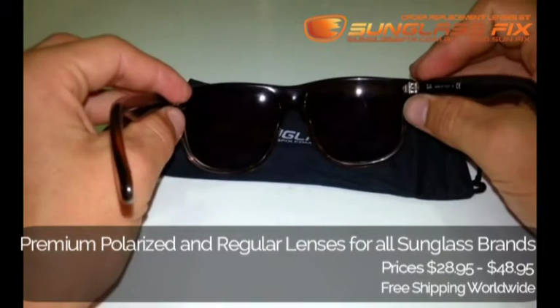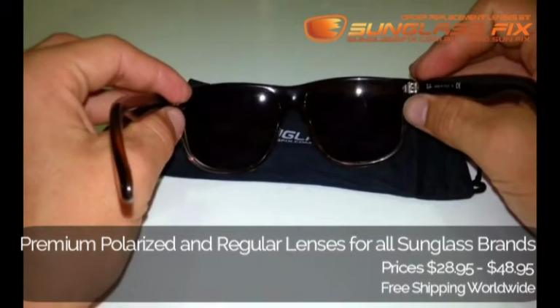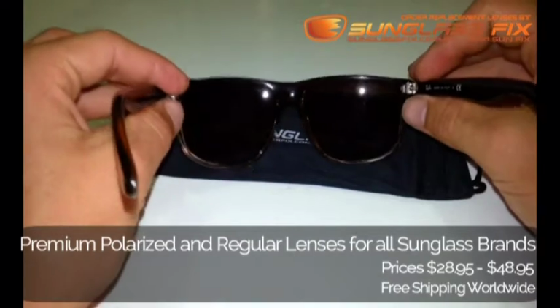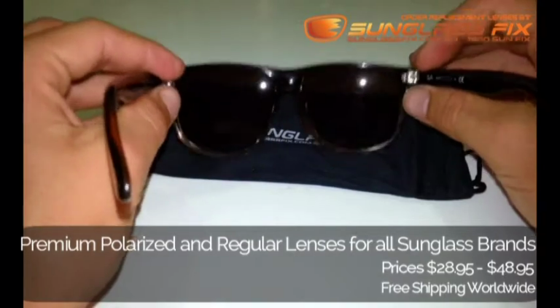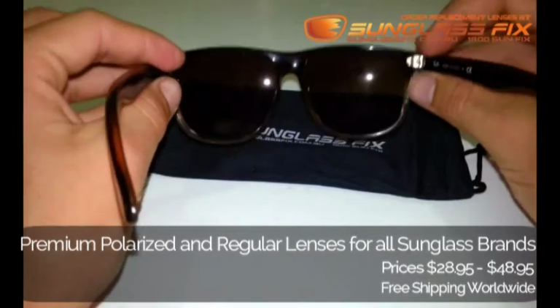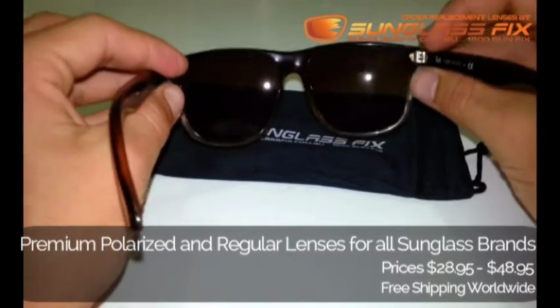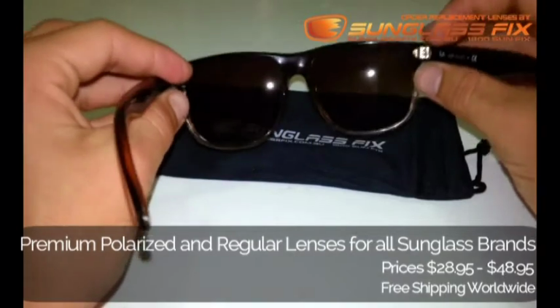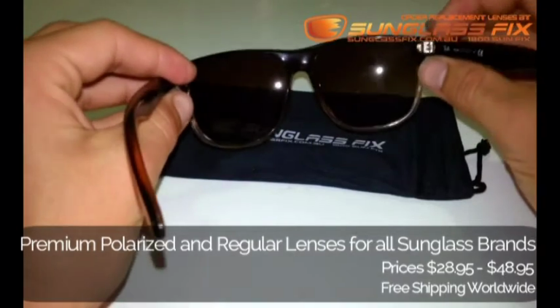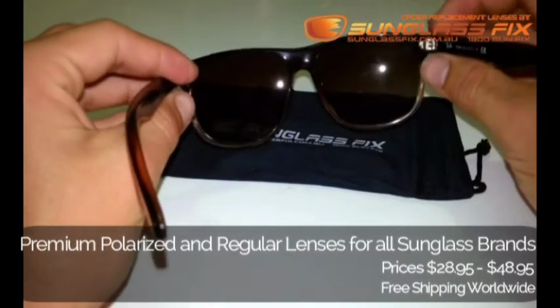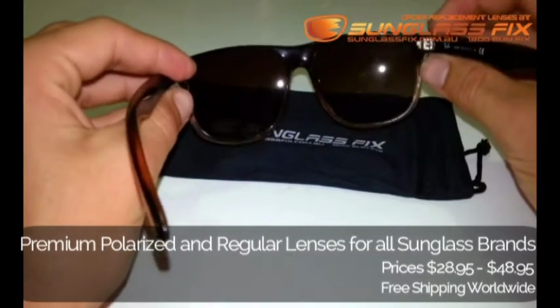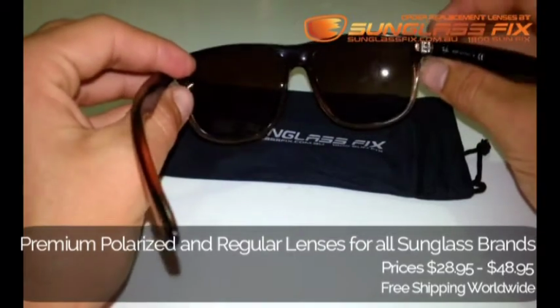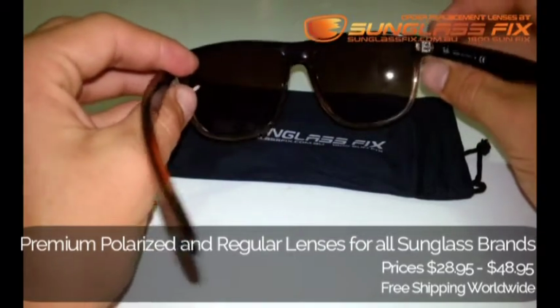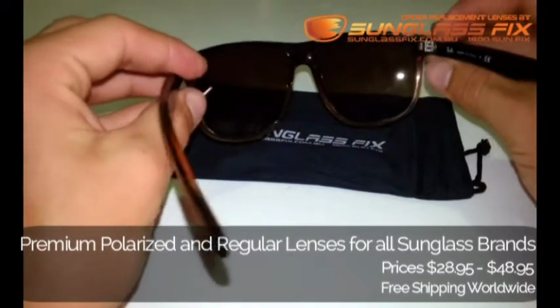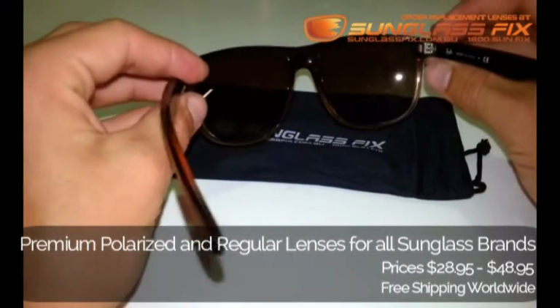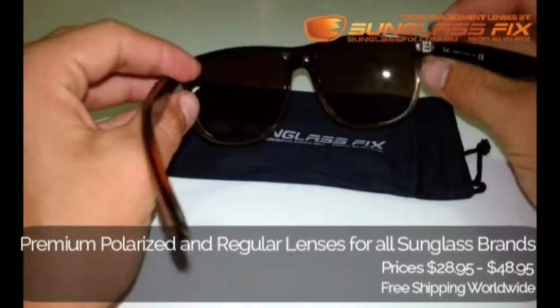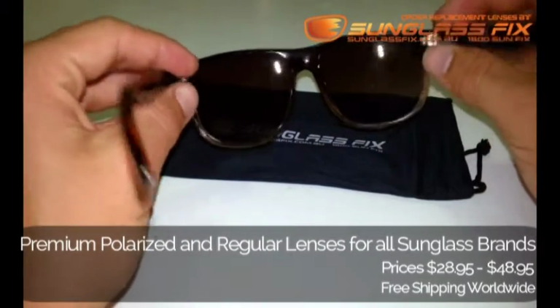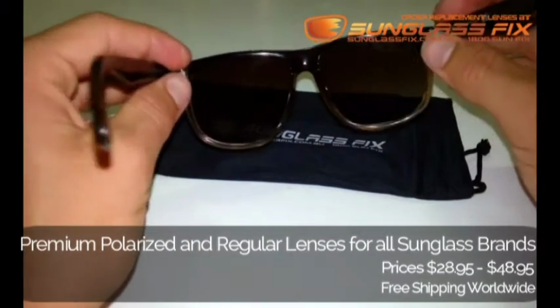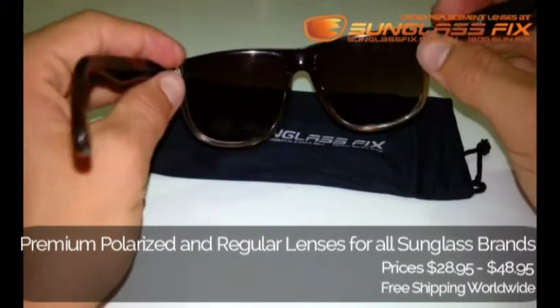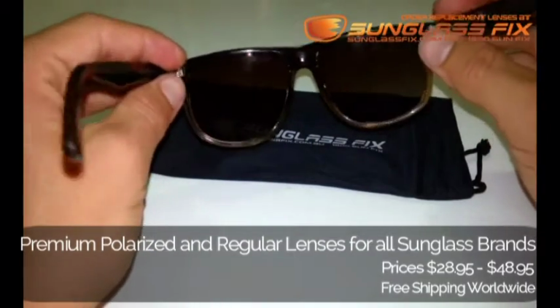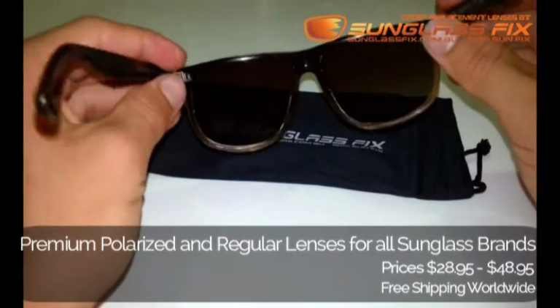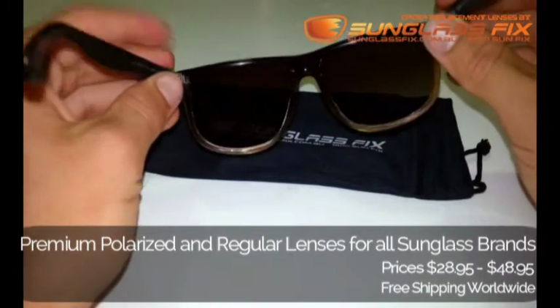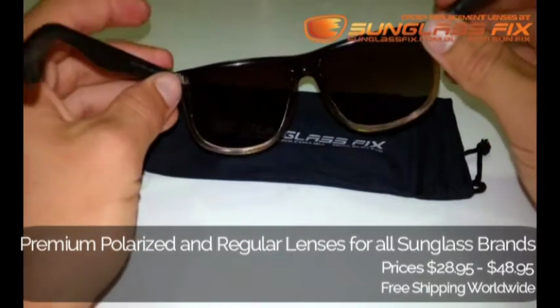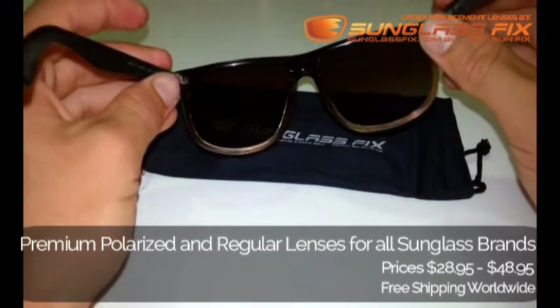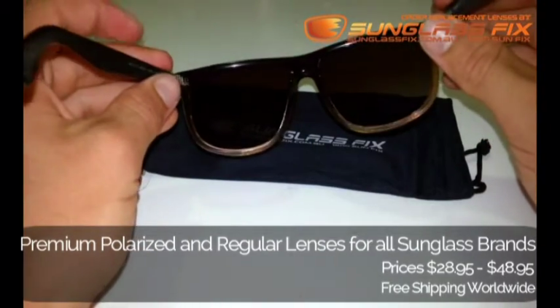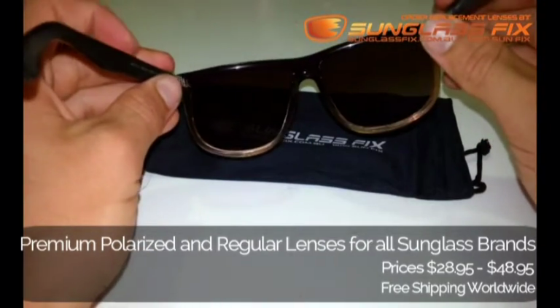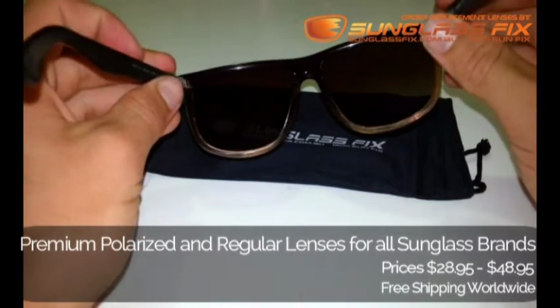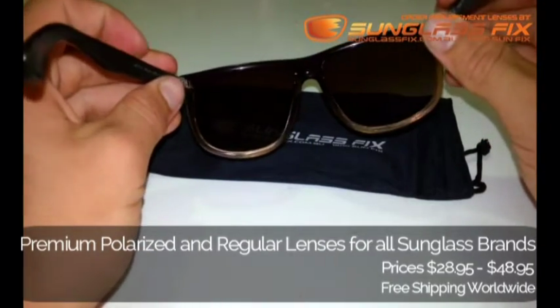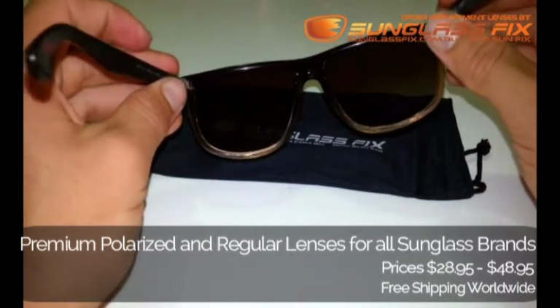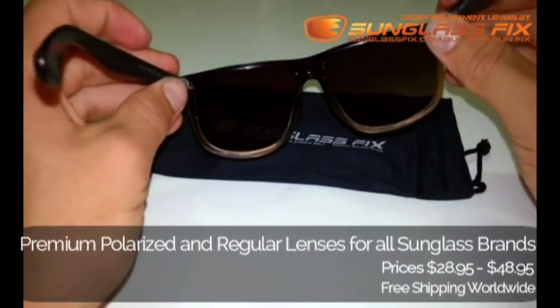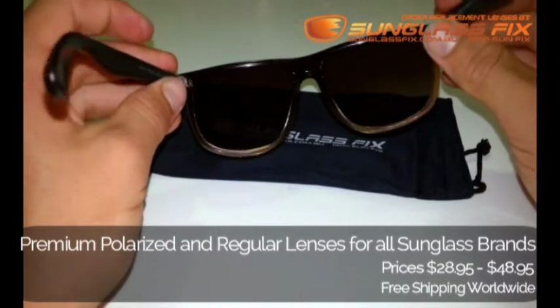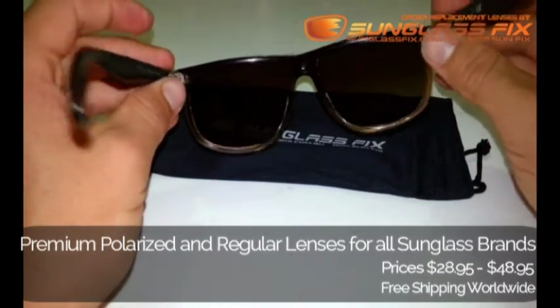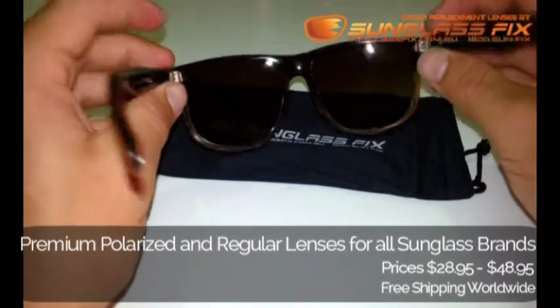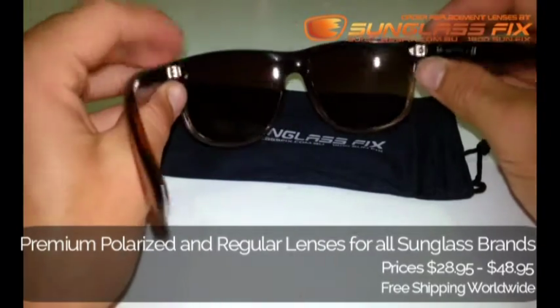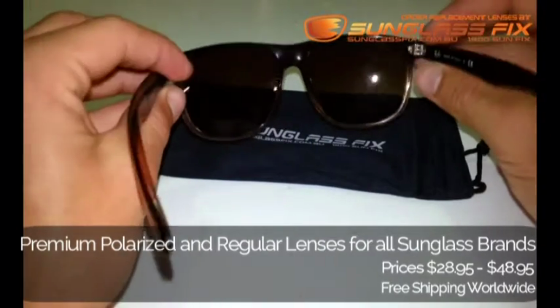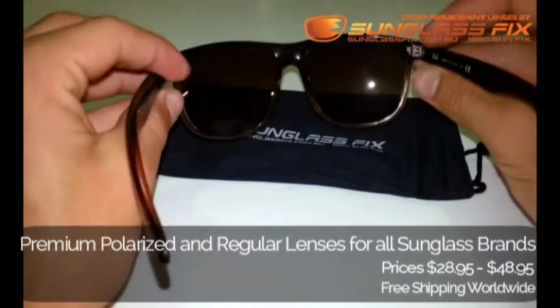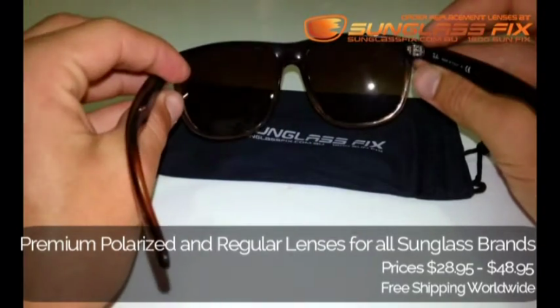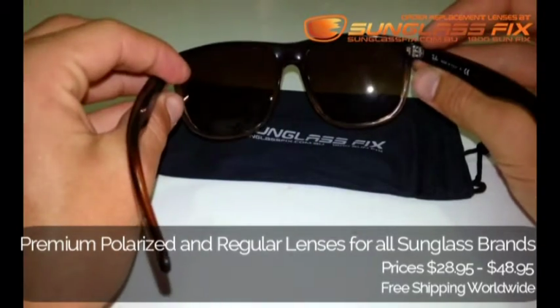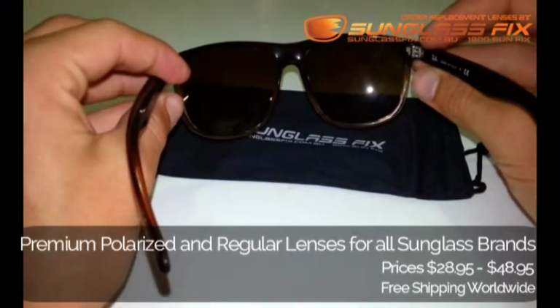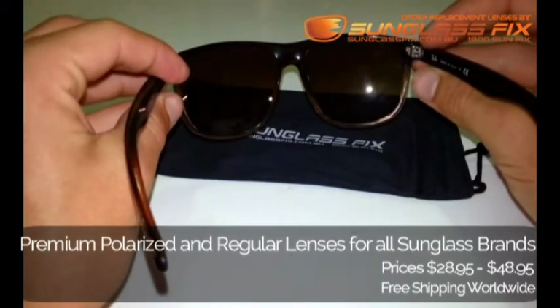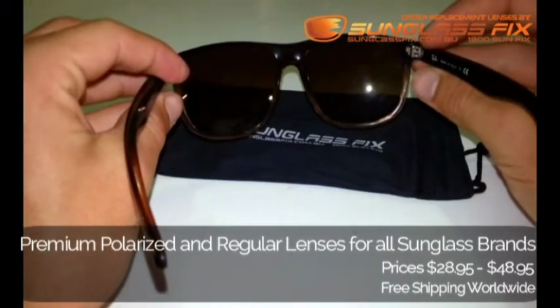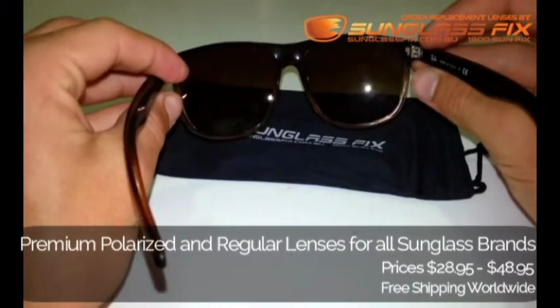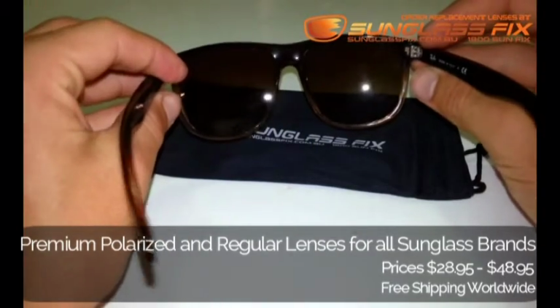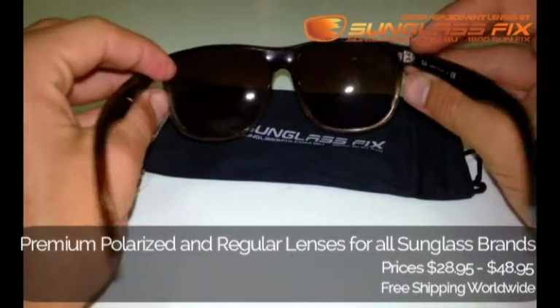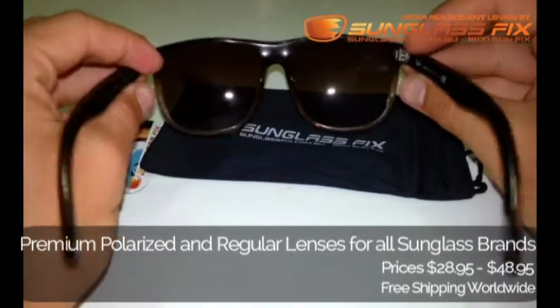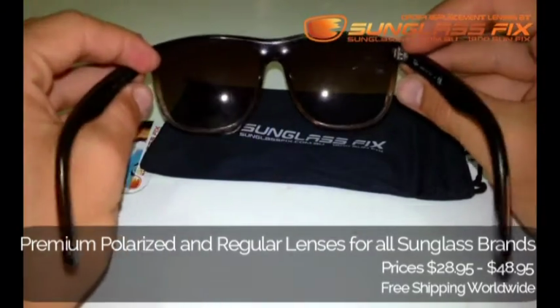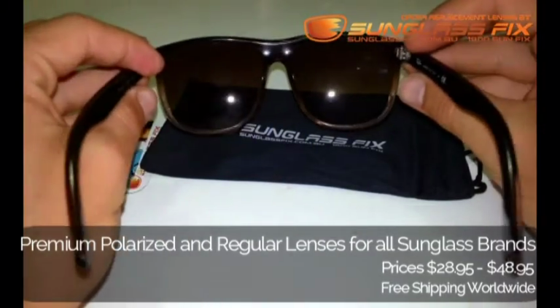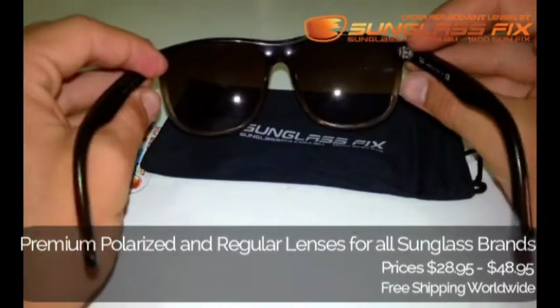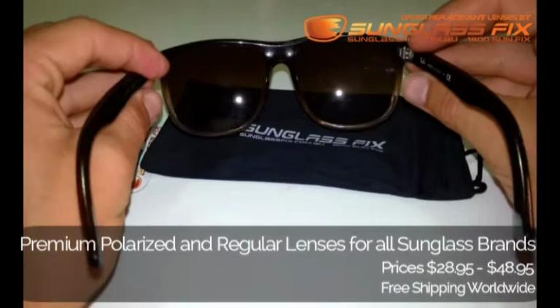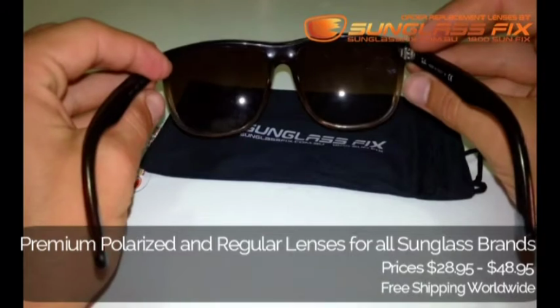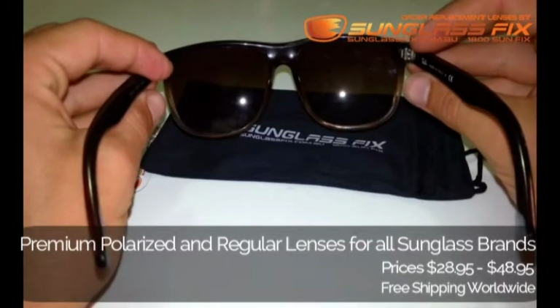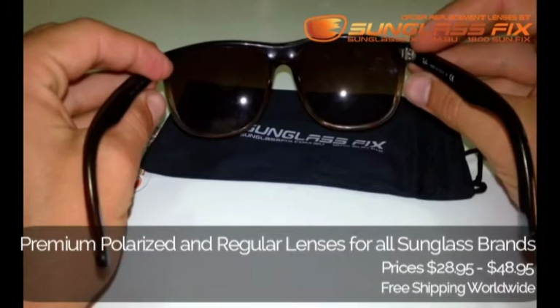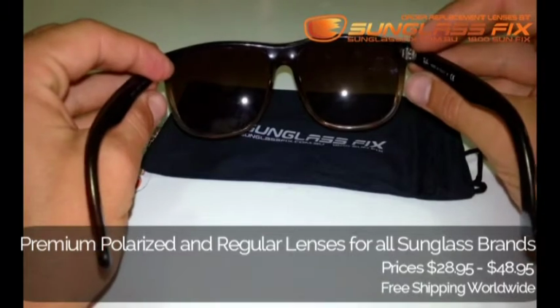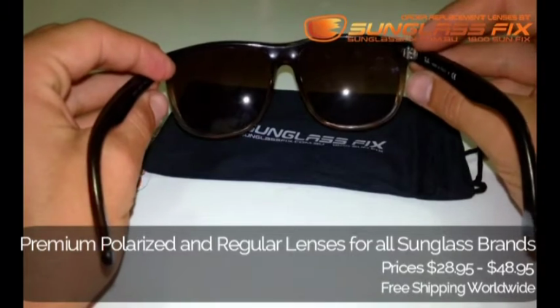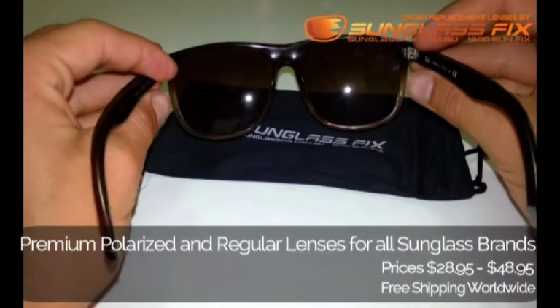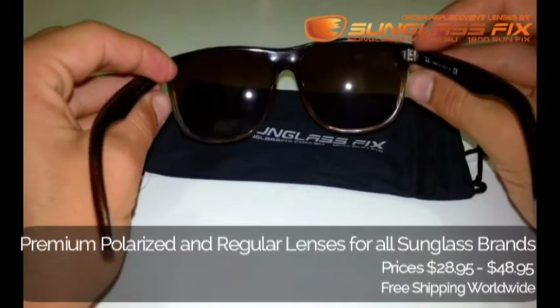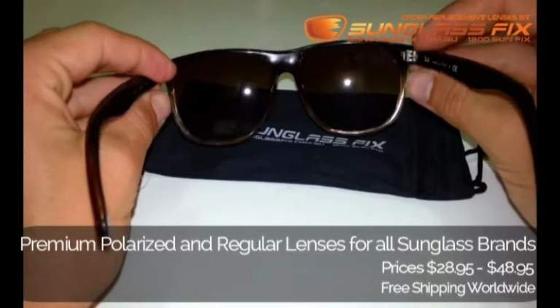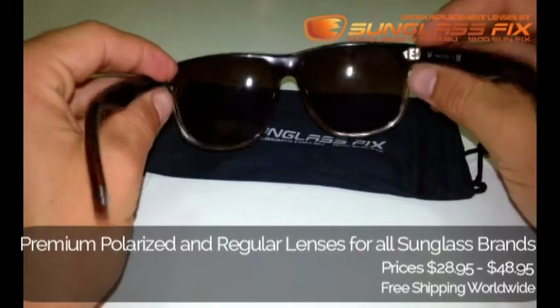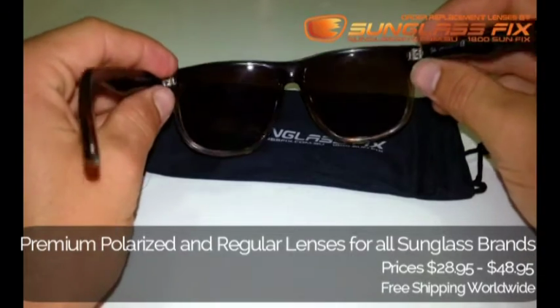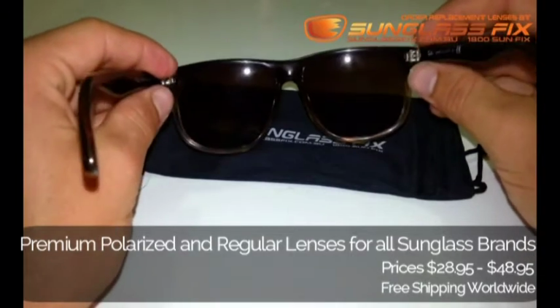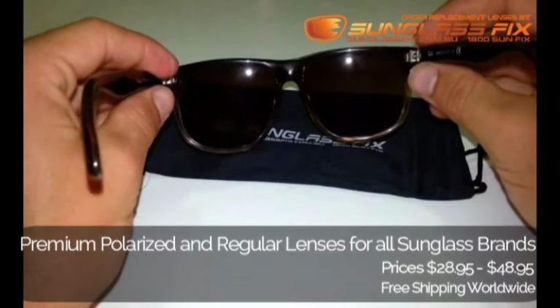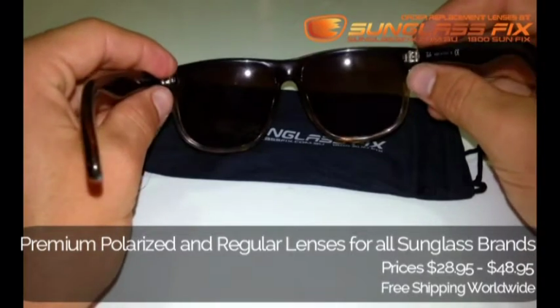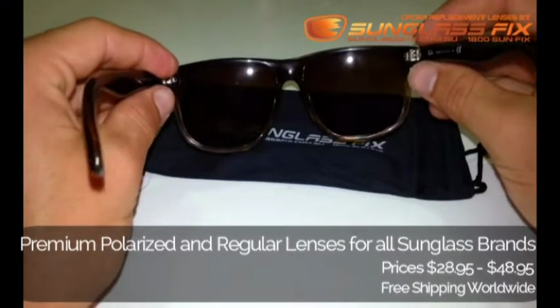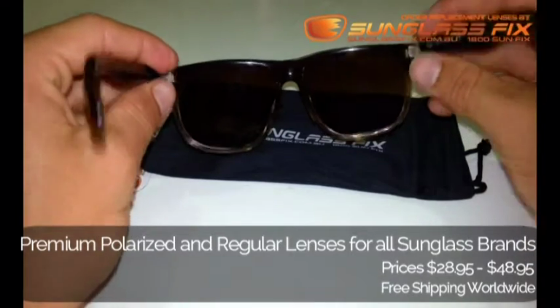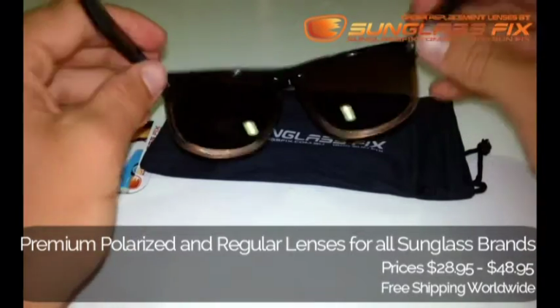And that's them done. Ray-Ban 4147 sunglasses. Thanks everyone. Enjoy.